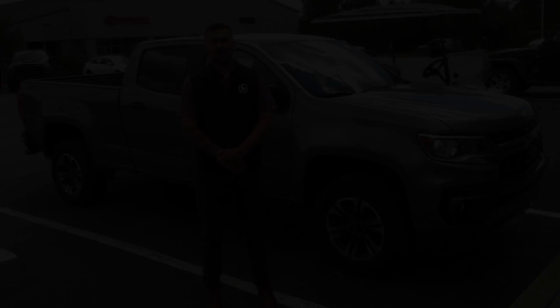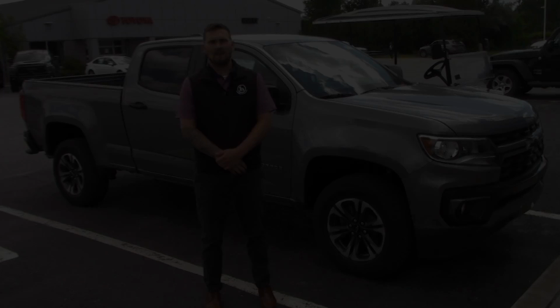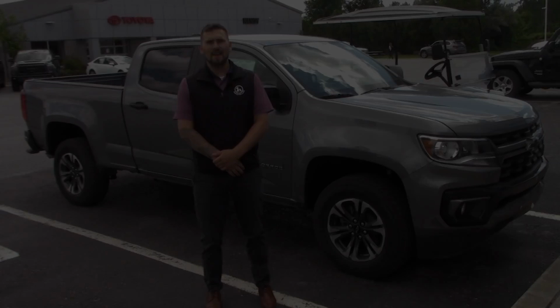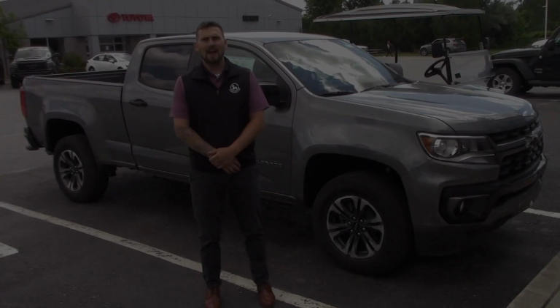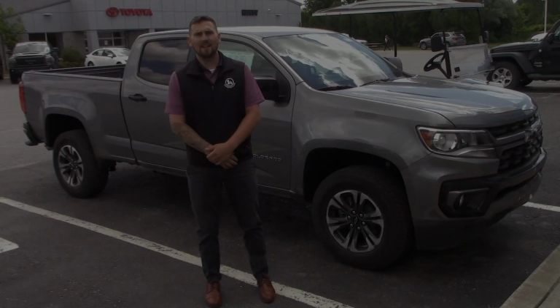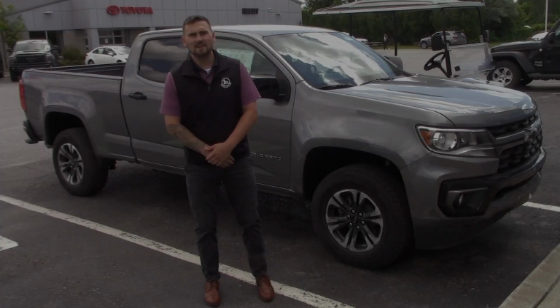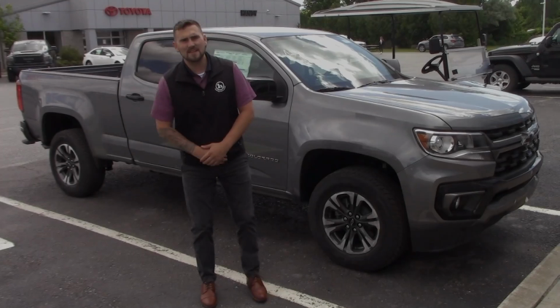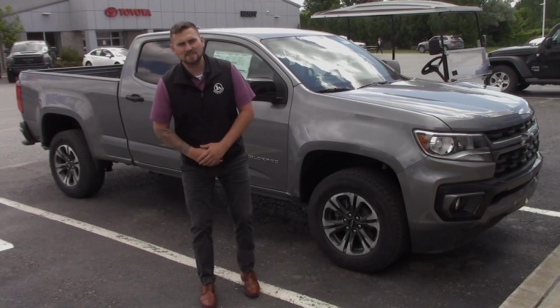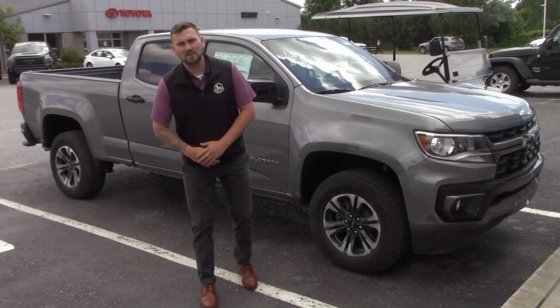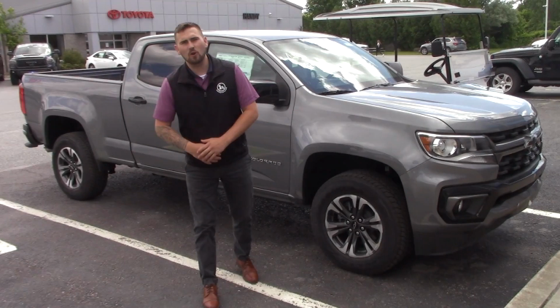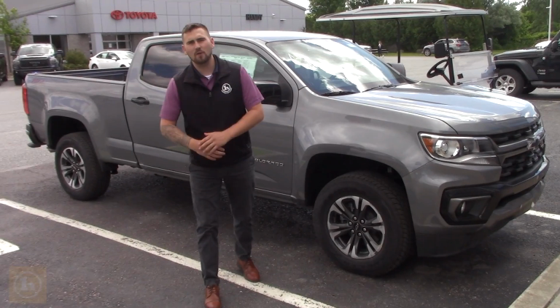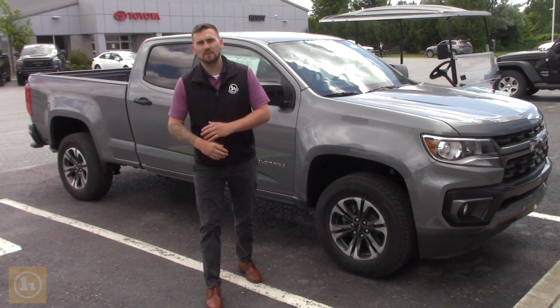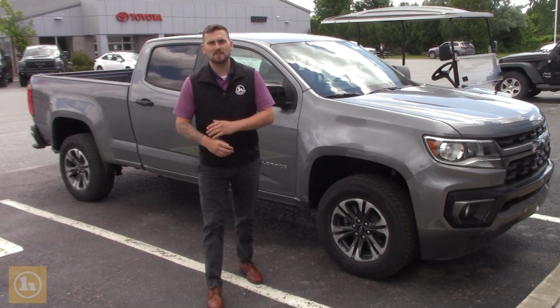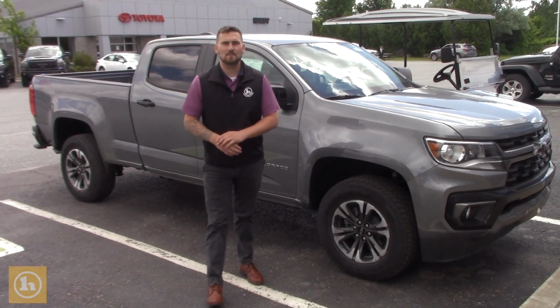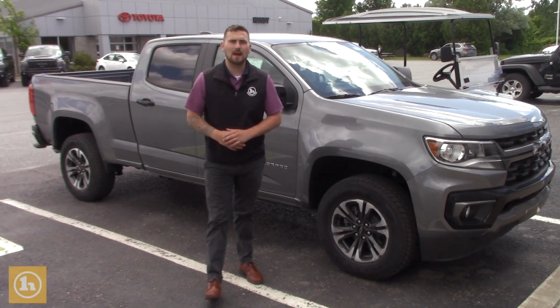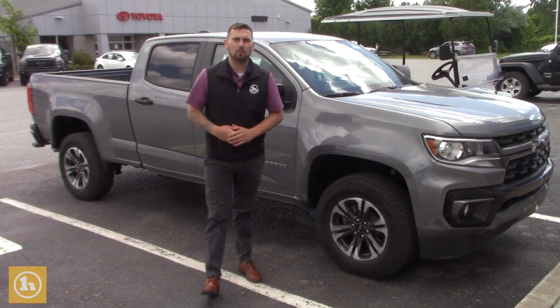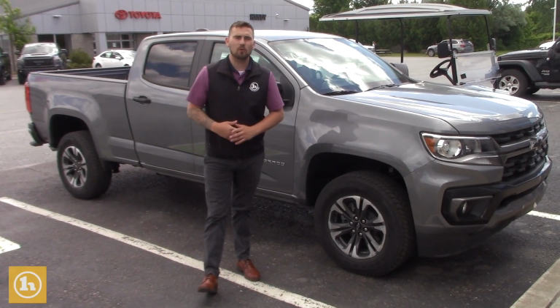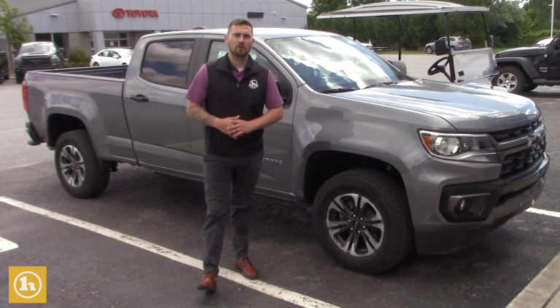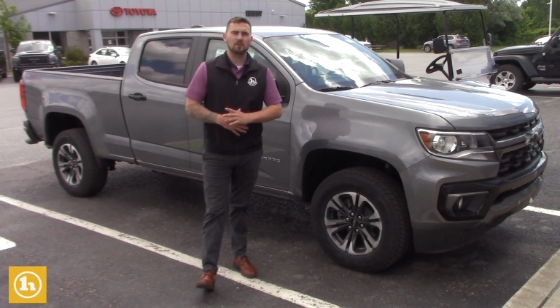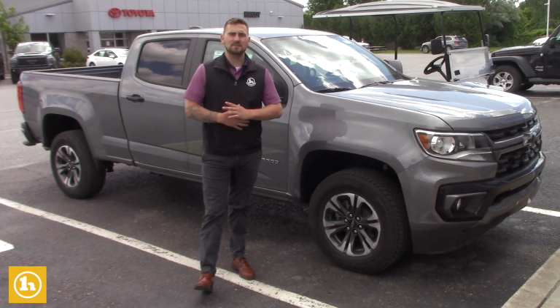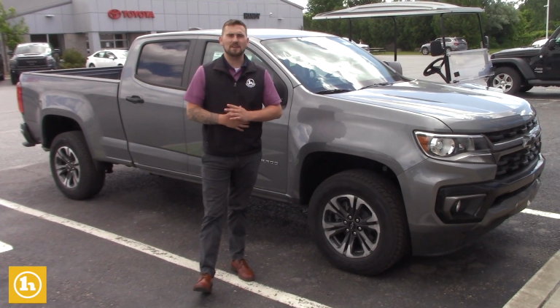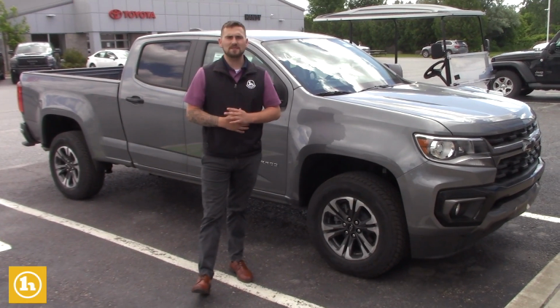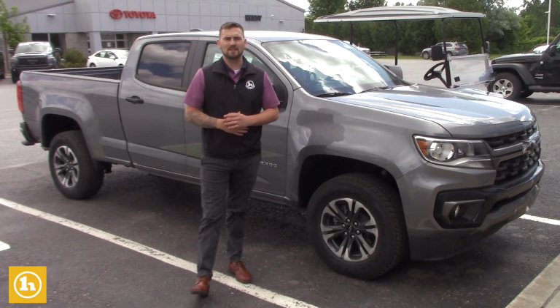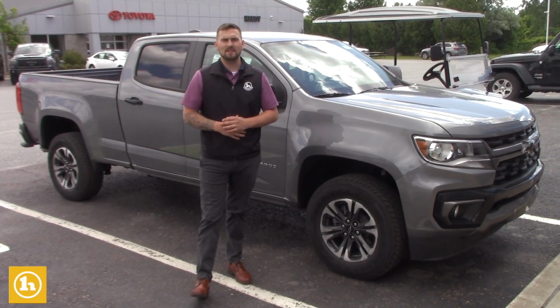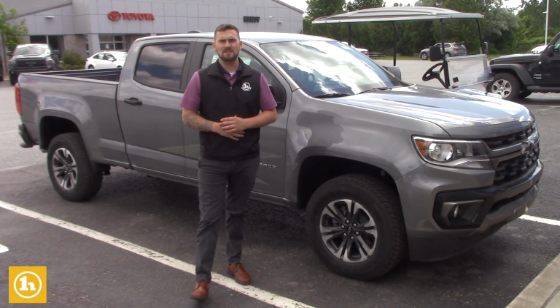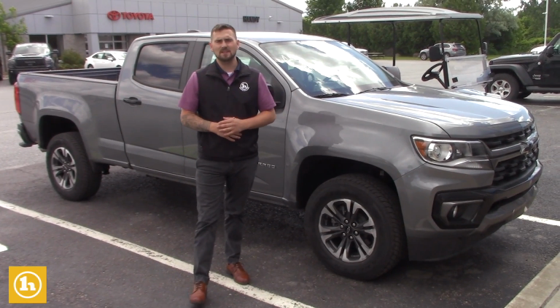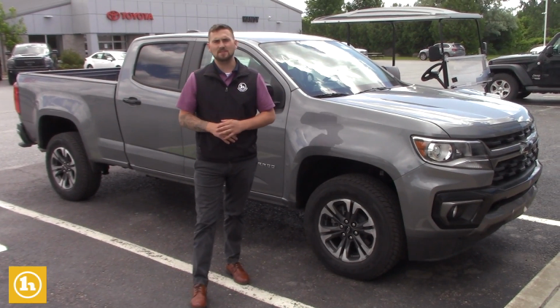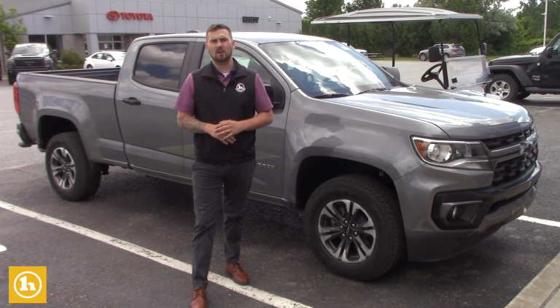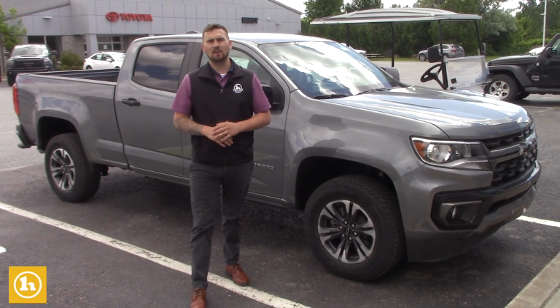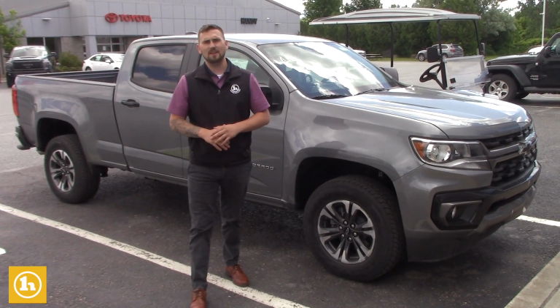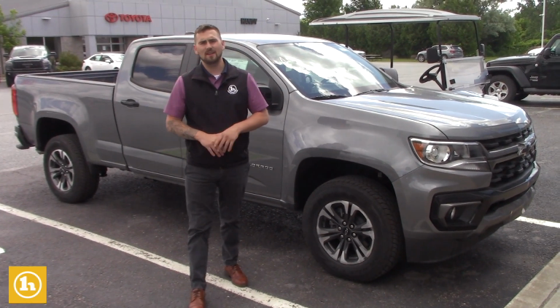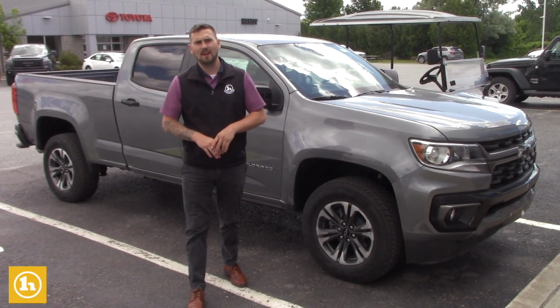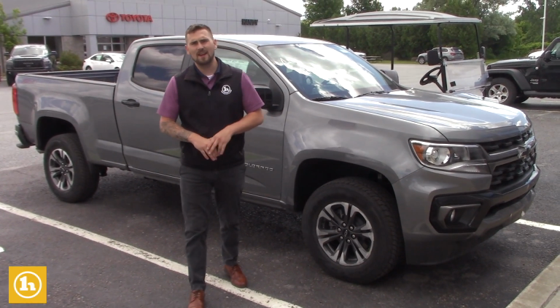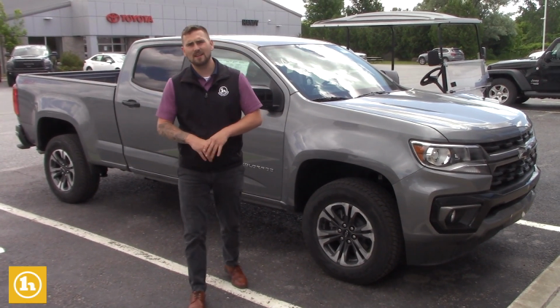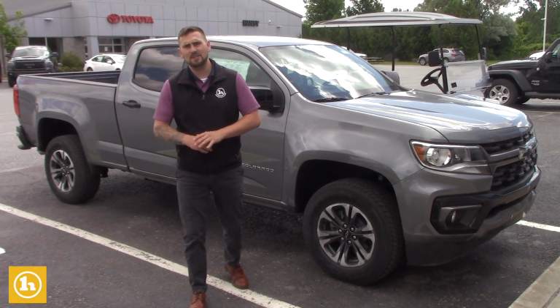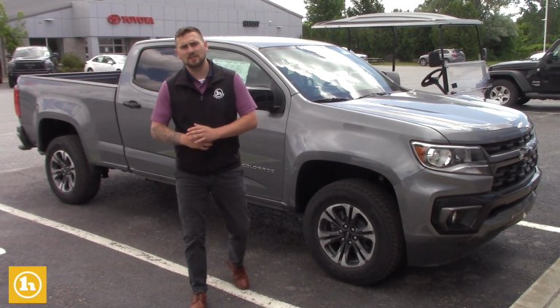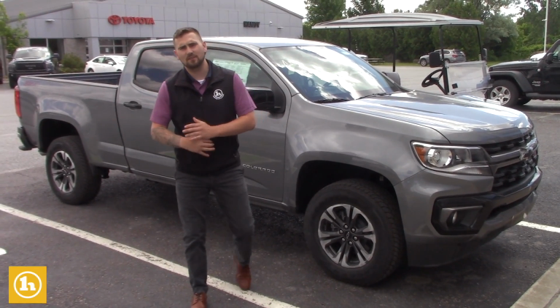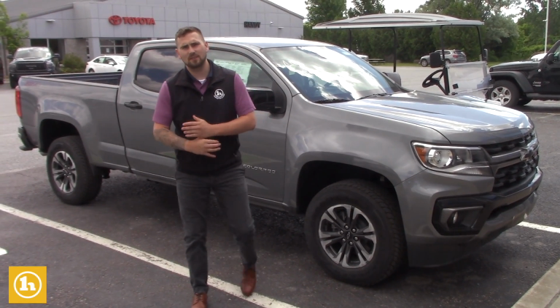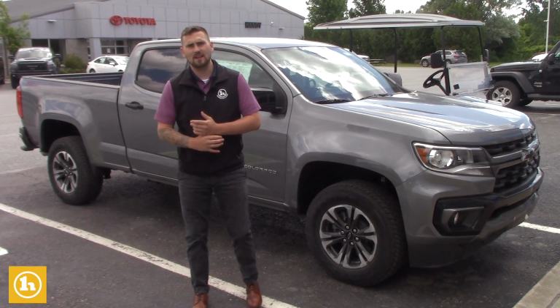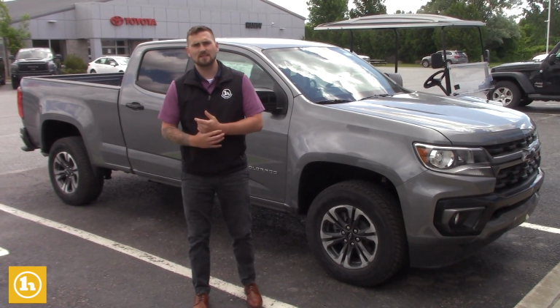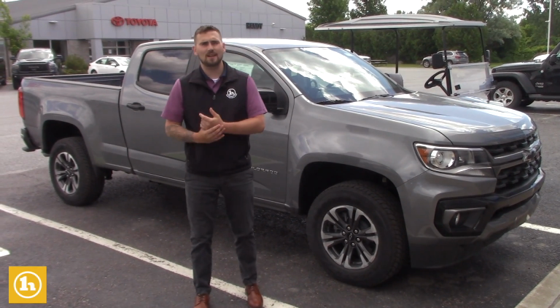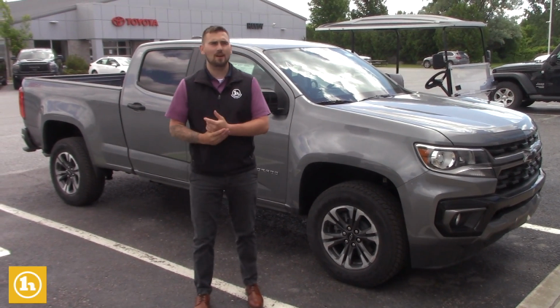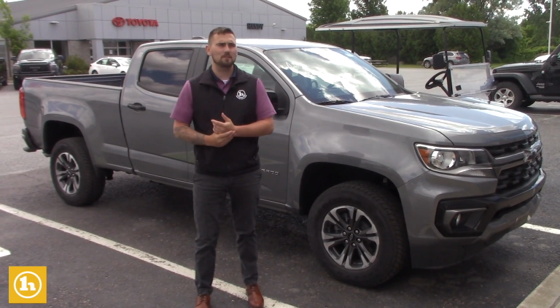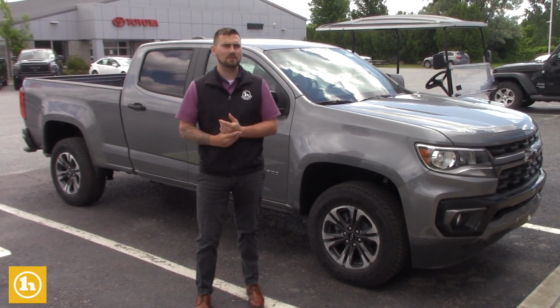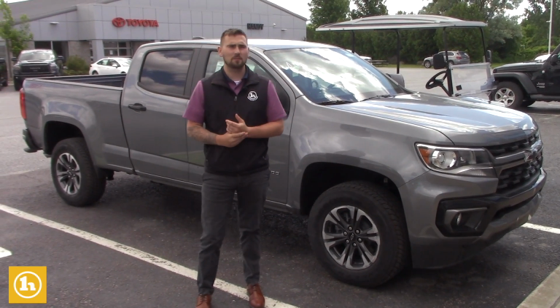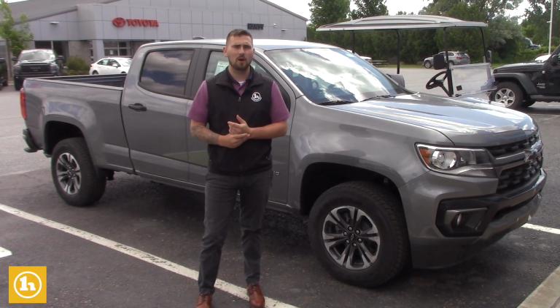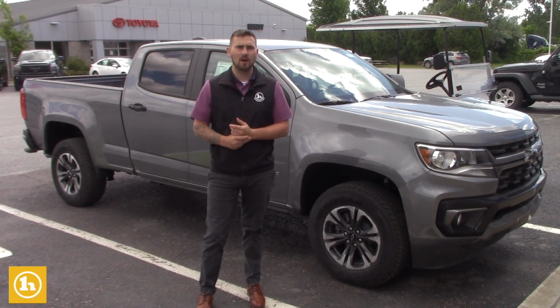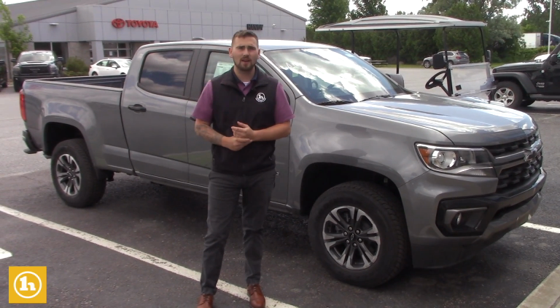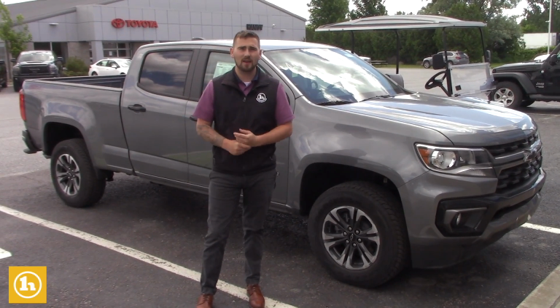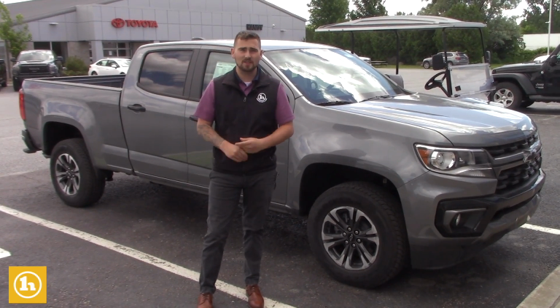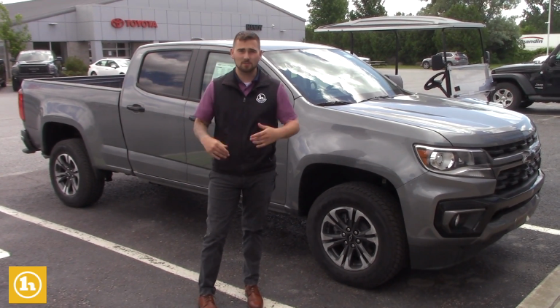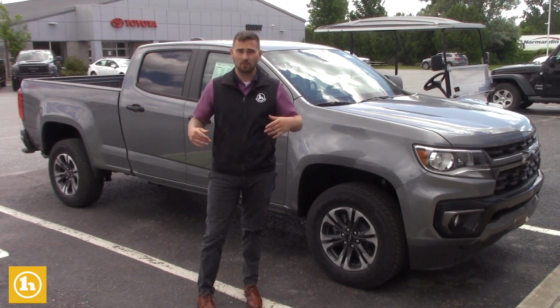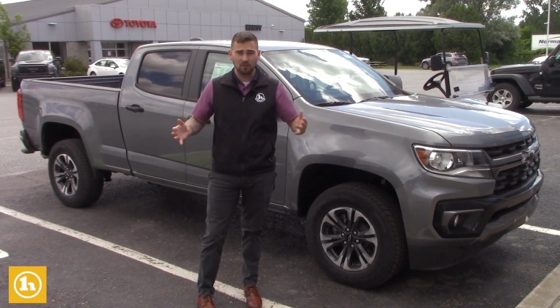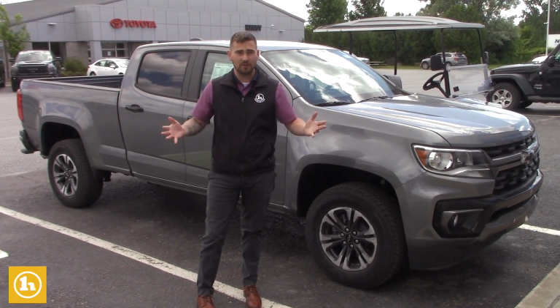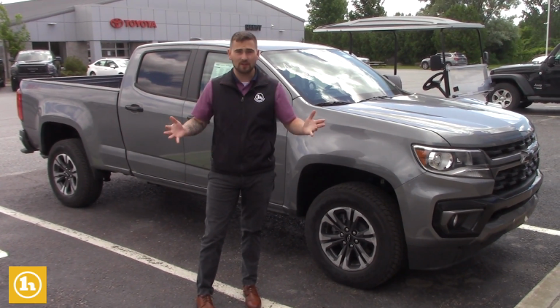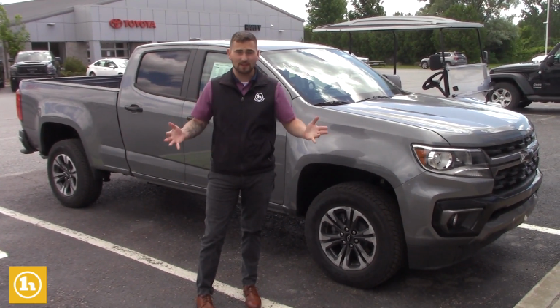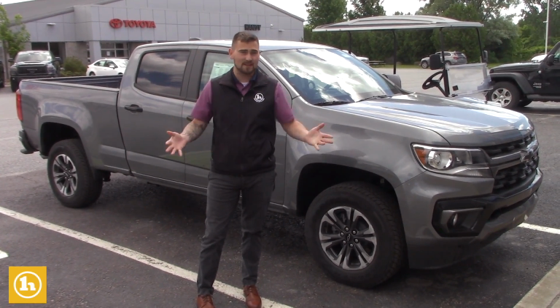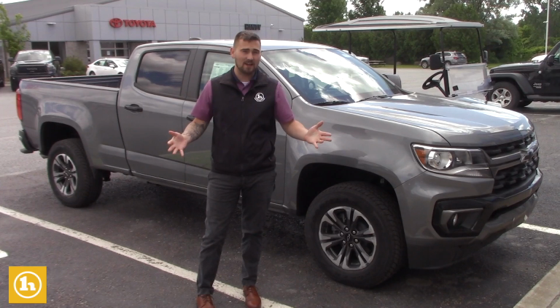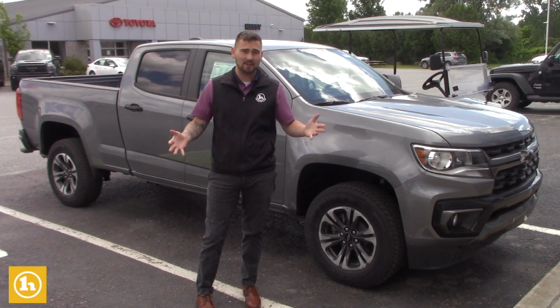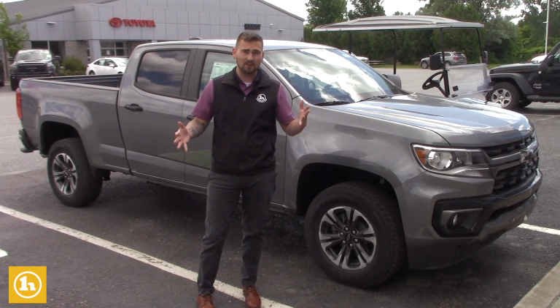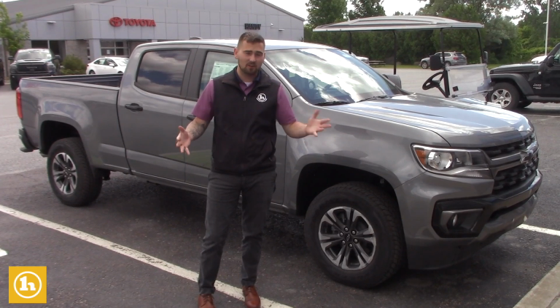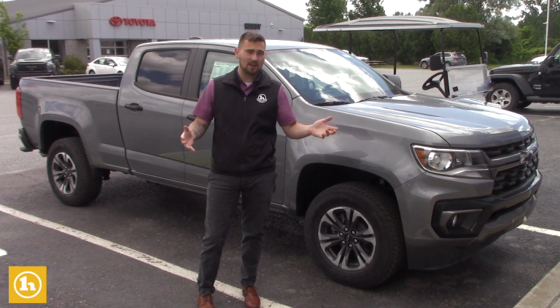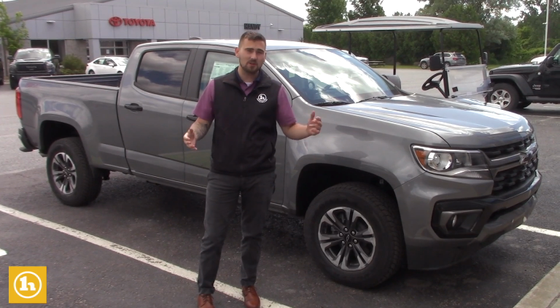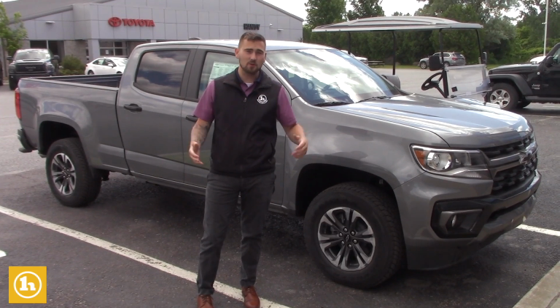Hey Alex, how's it going? This is Matt Porter, your sales and leasing consultant here at Handy Chevrolet in St. Albans, Vermont, and I got some really exciting and great news.